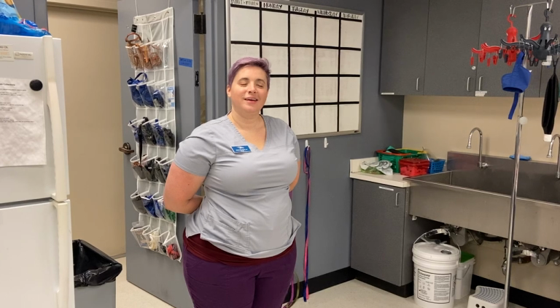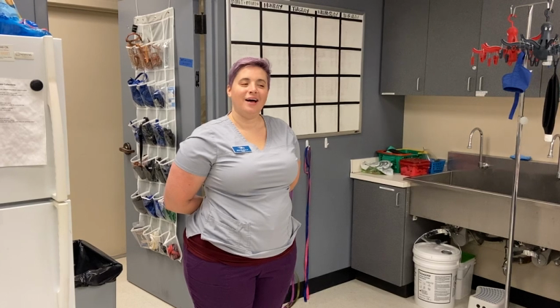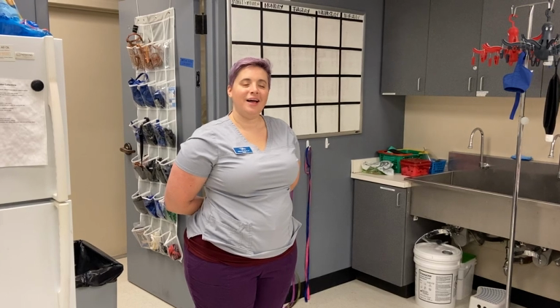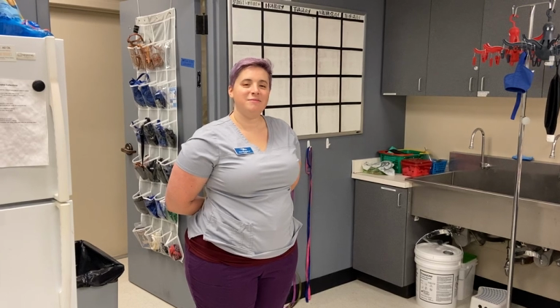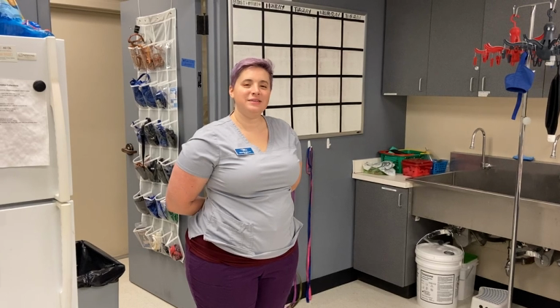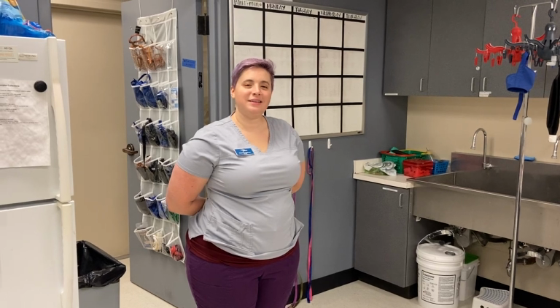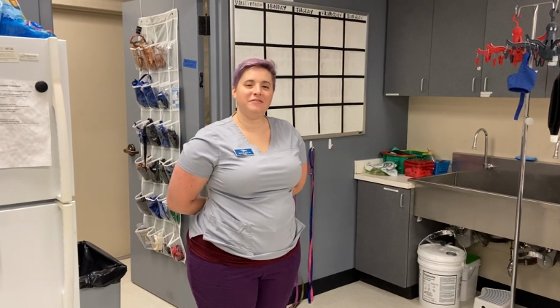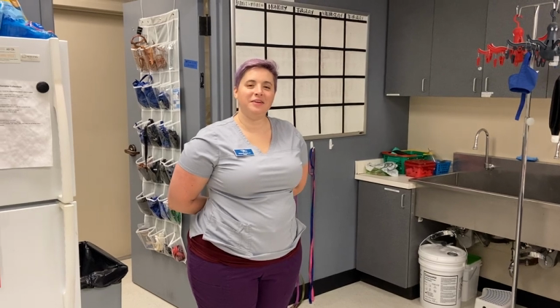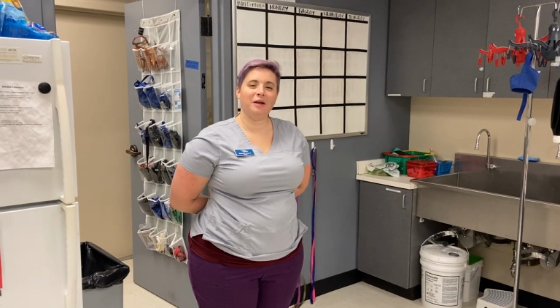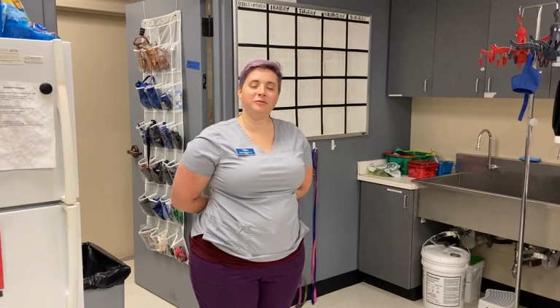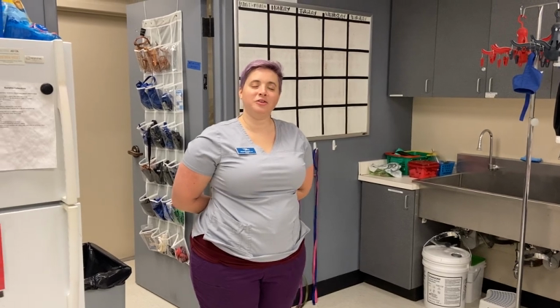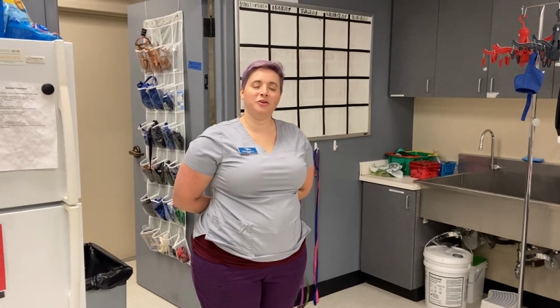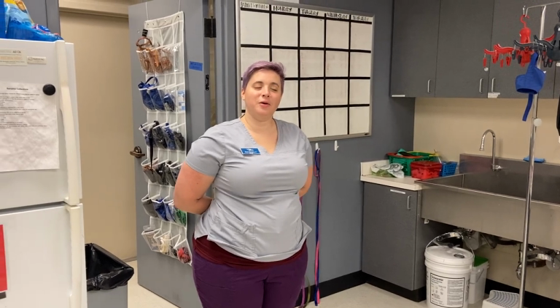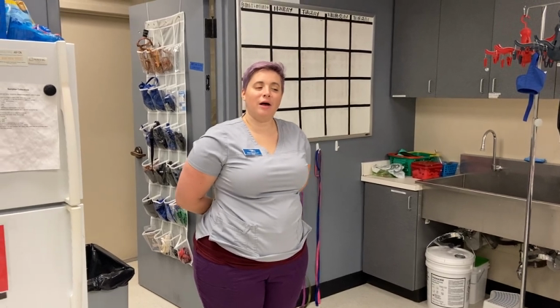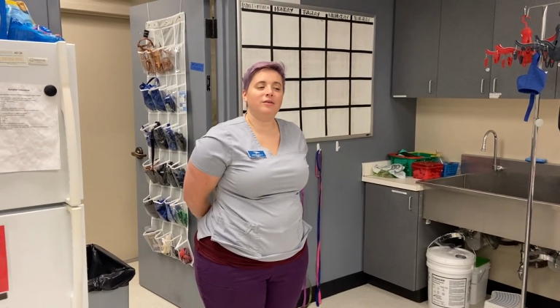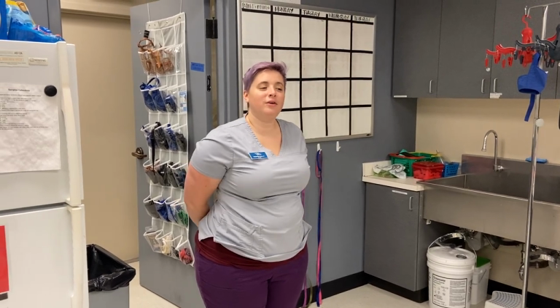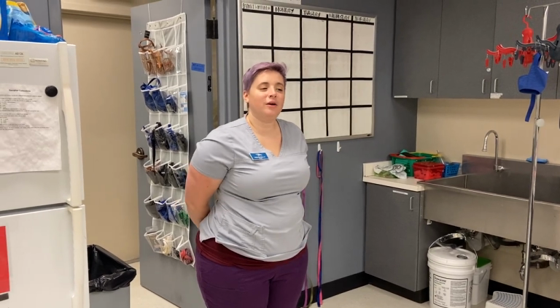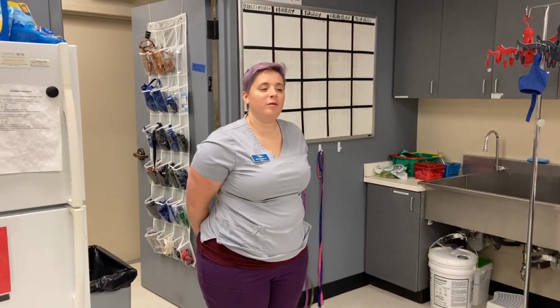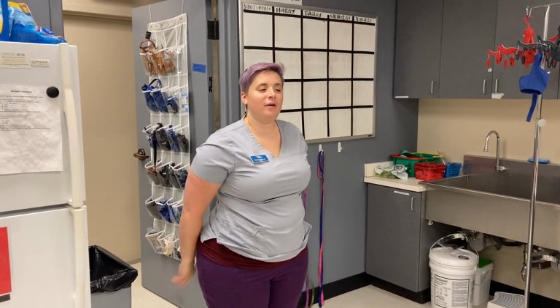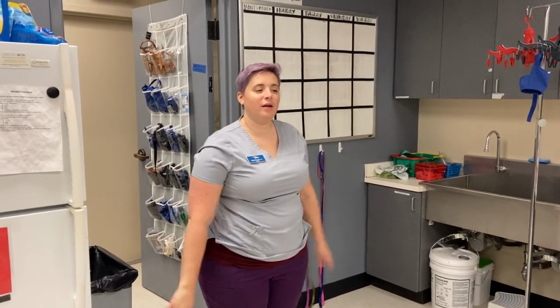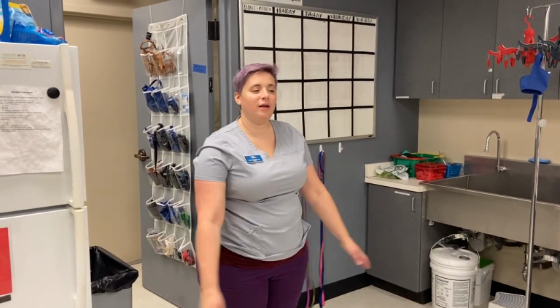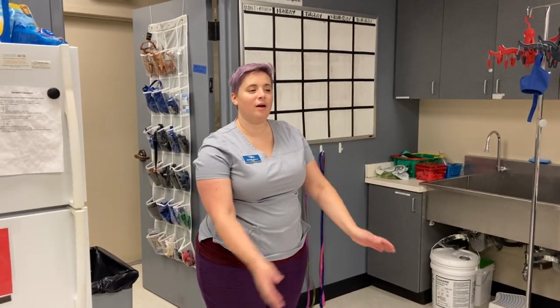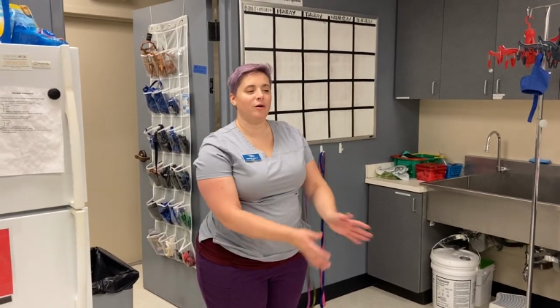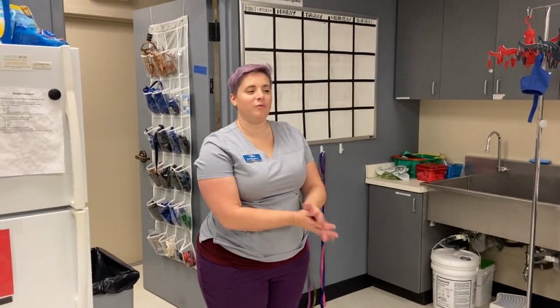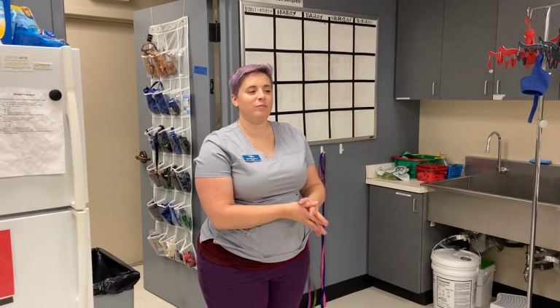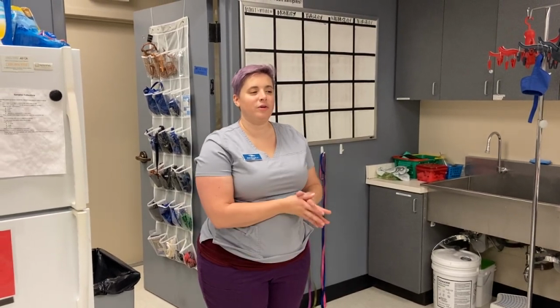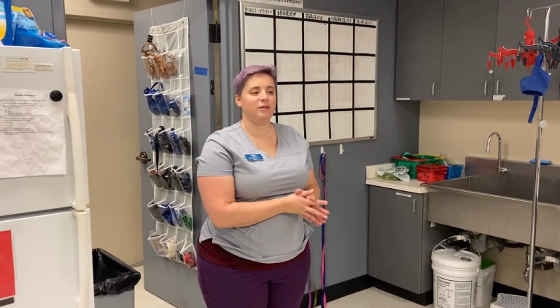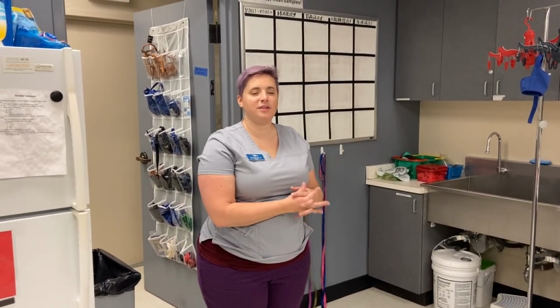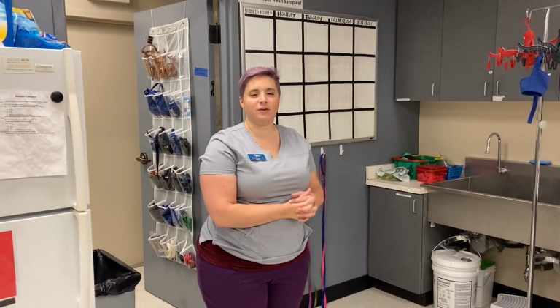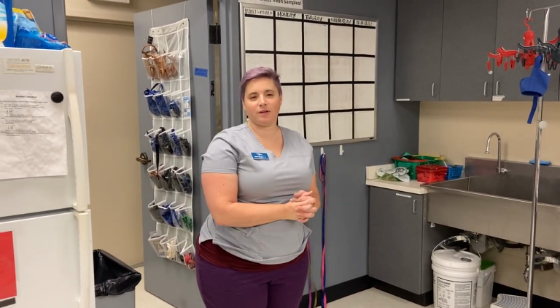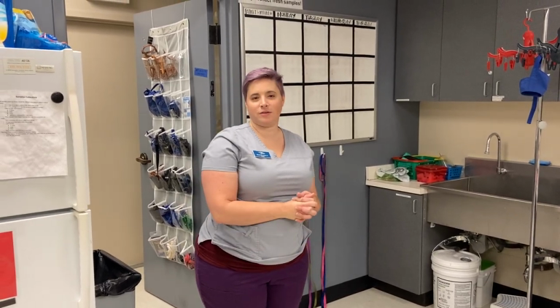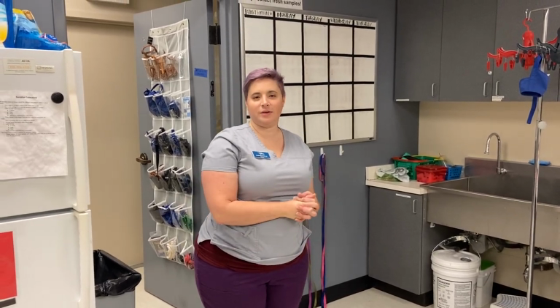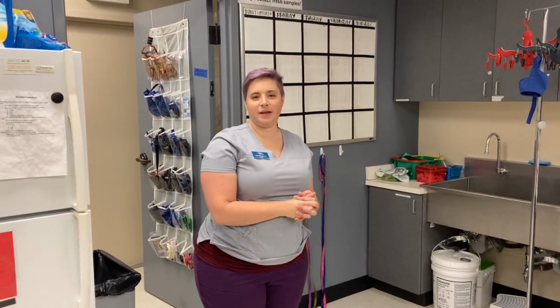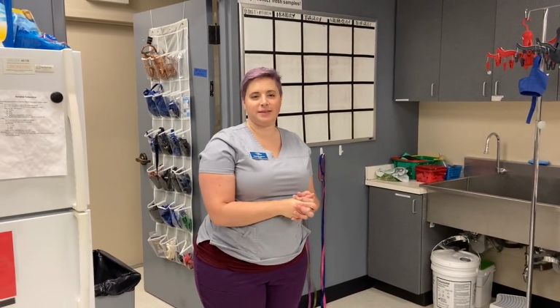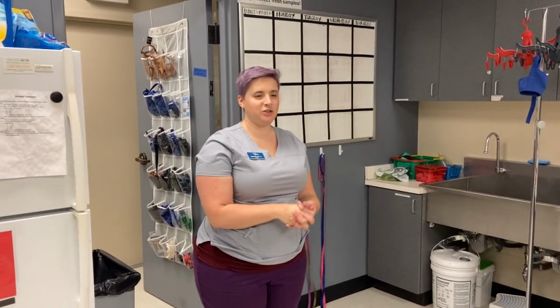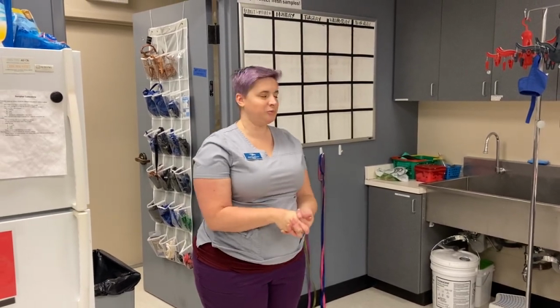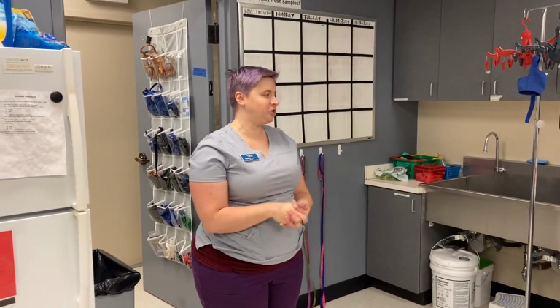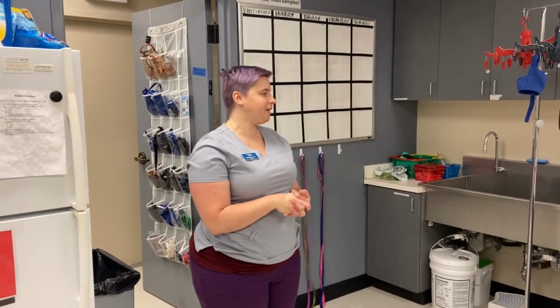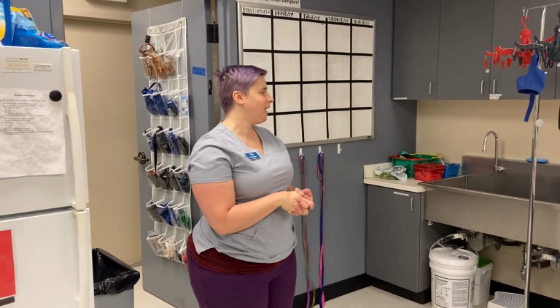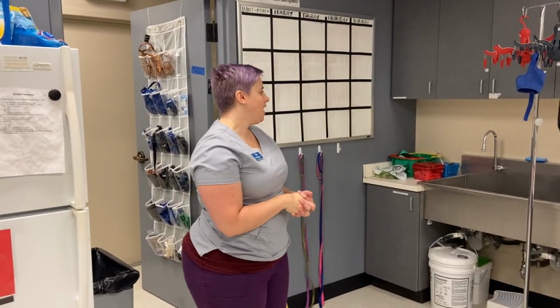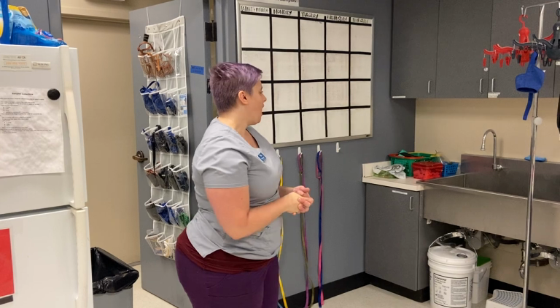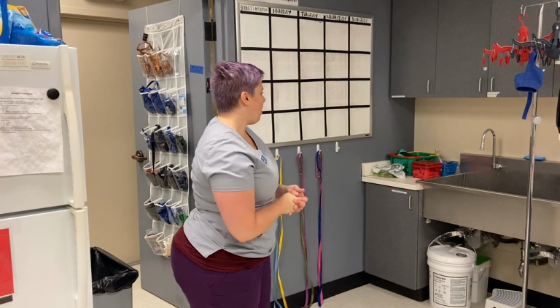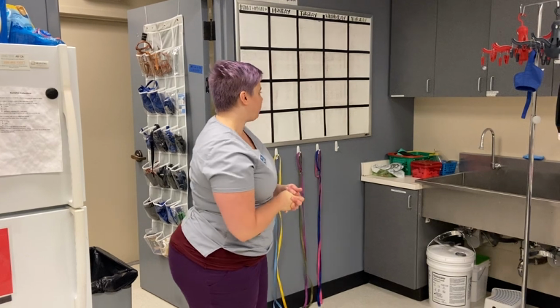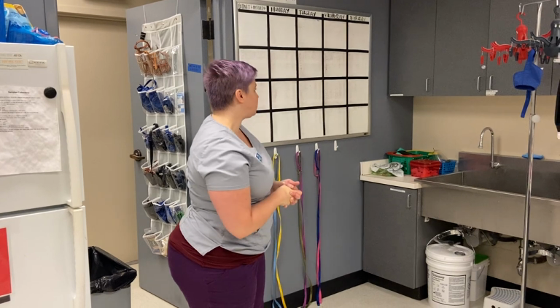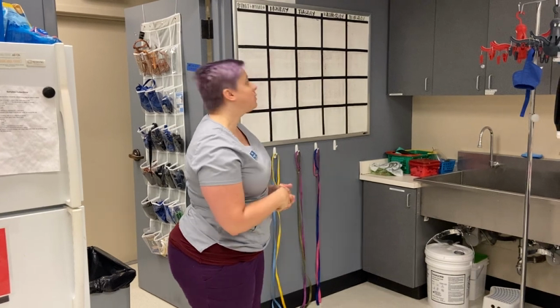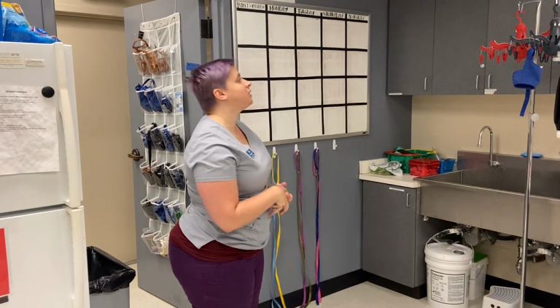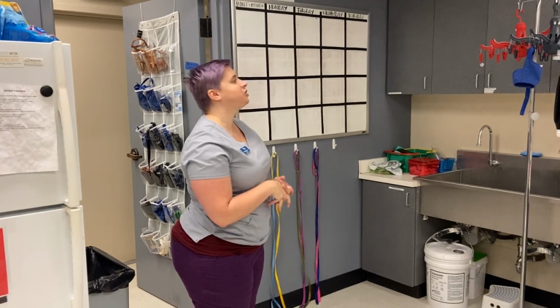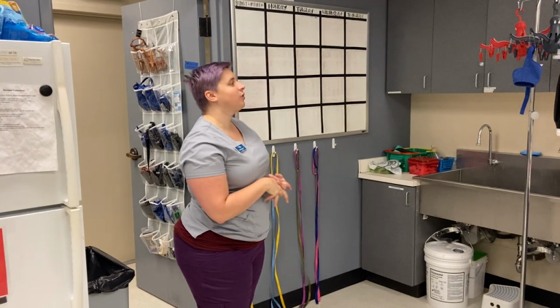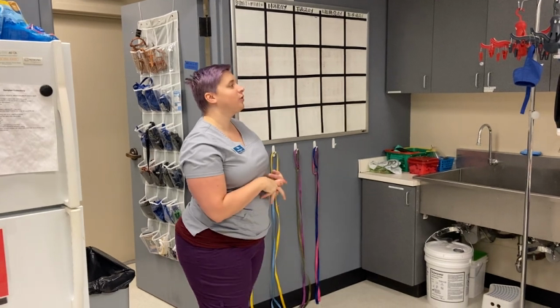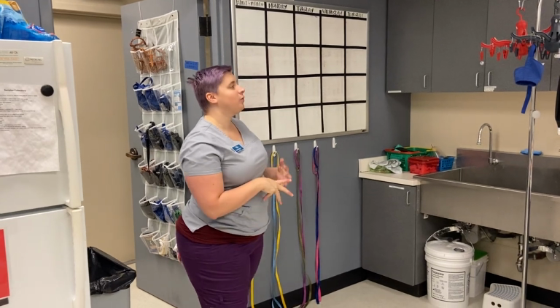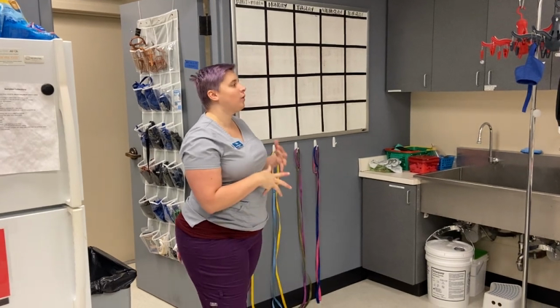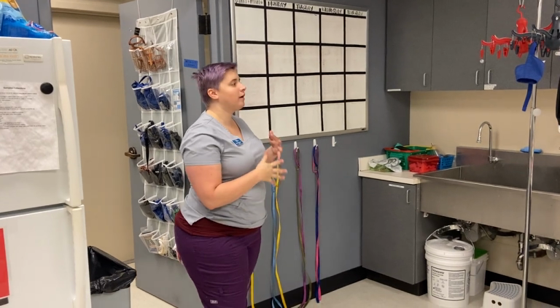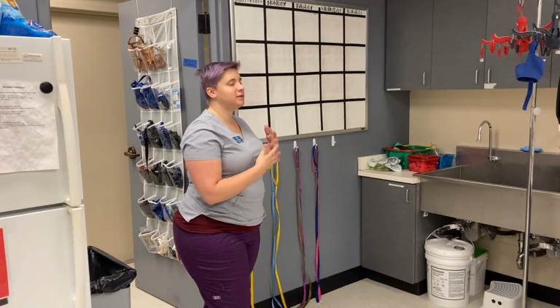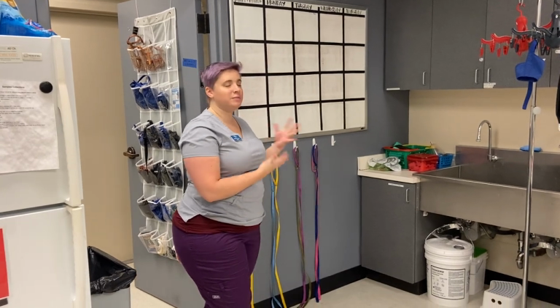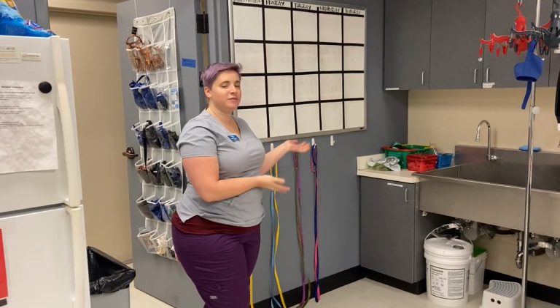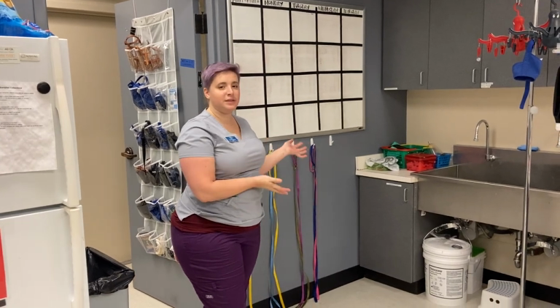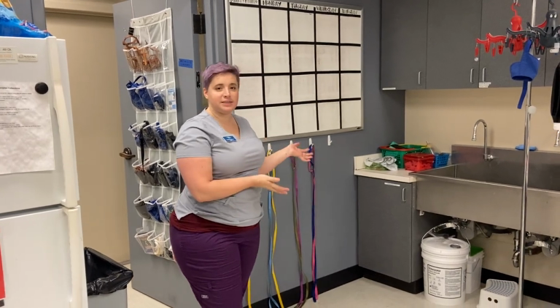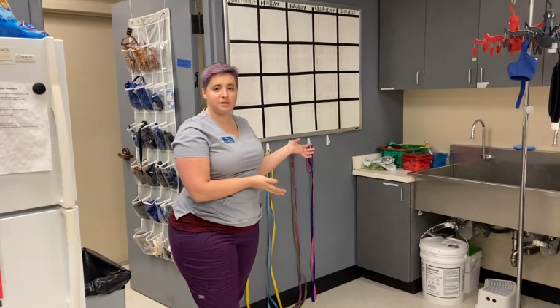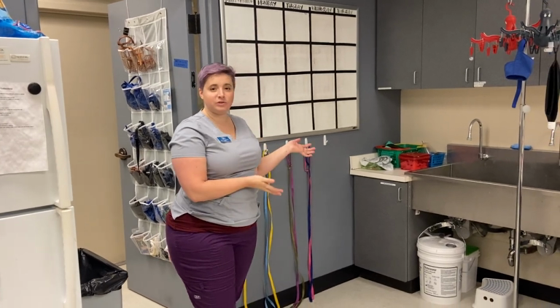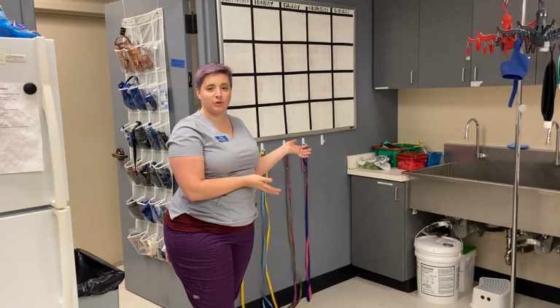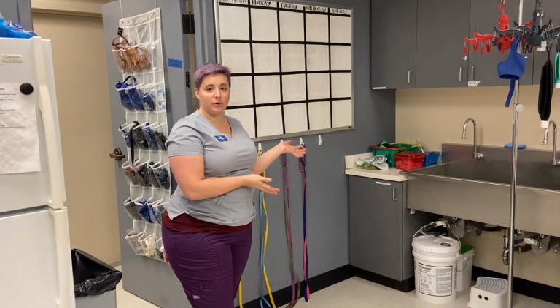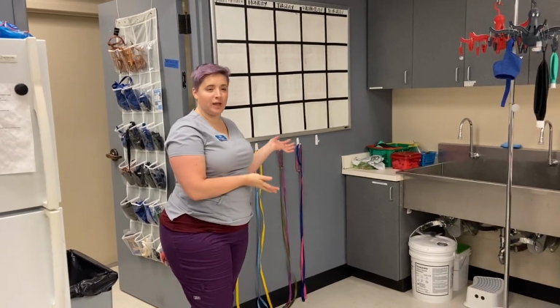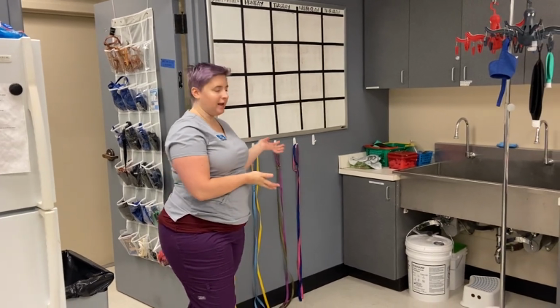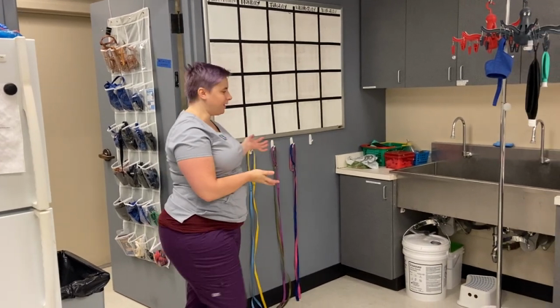Hi, I'm Miss Stephanie and I'm going to show you how to hook up a rebreathing circuit to an anesthesia machine. First I want to show you where some of these things are located.